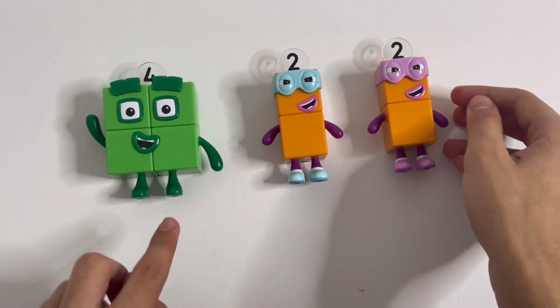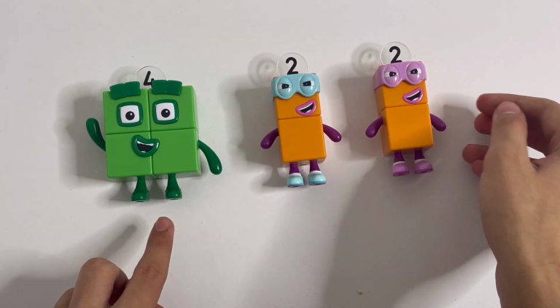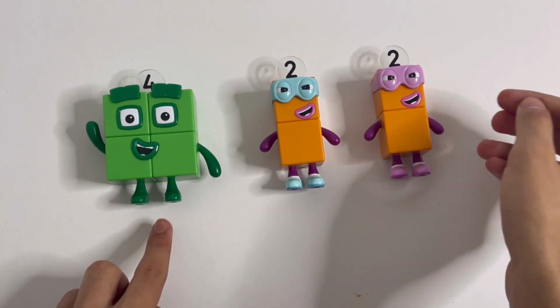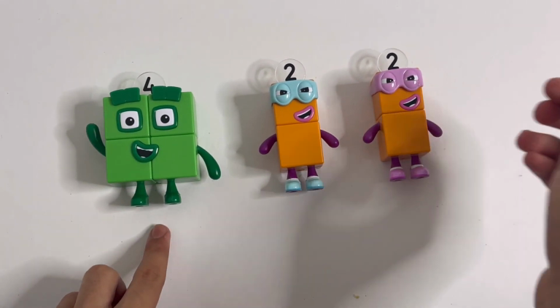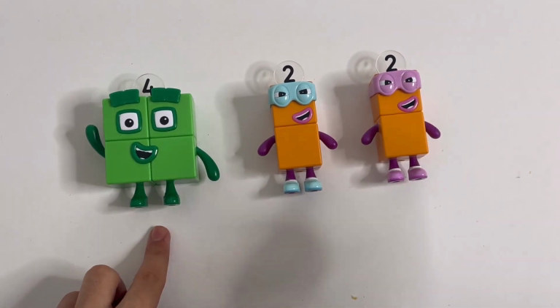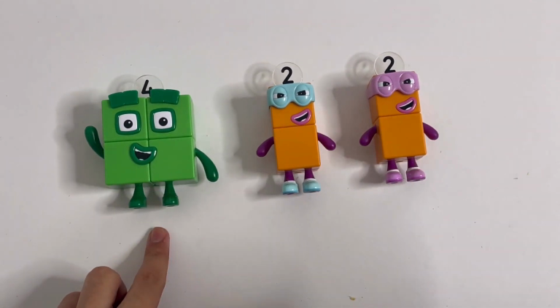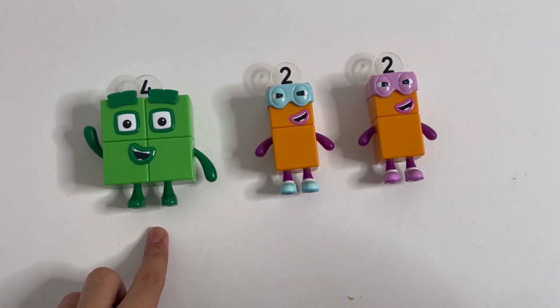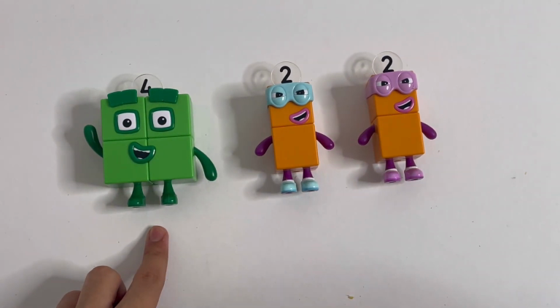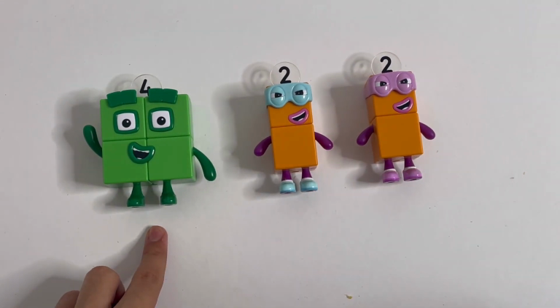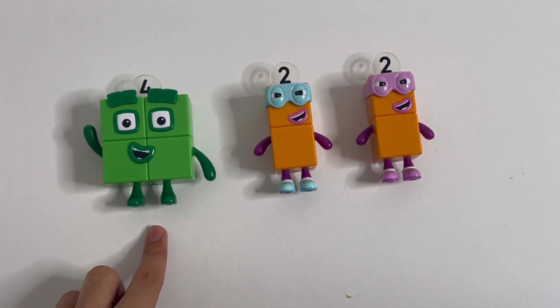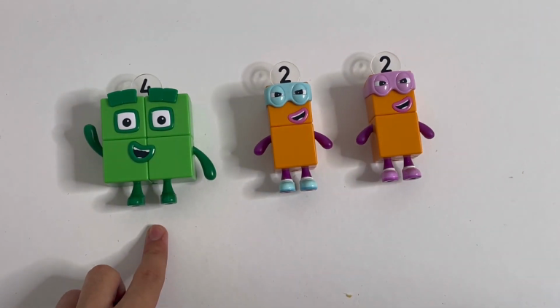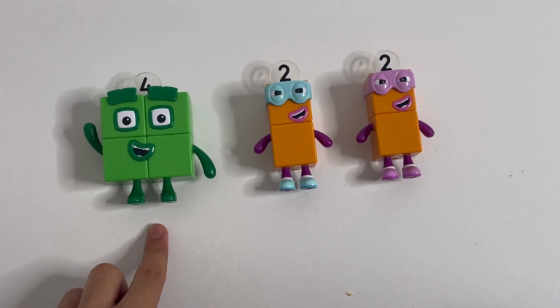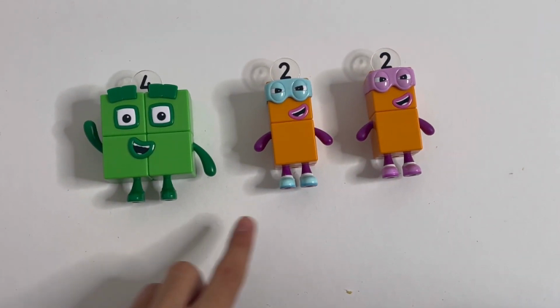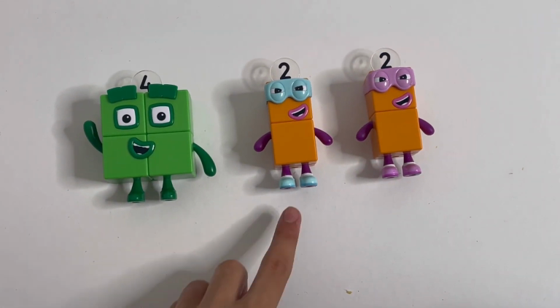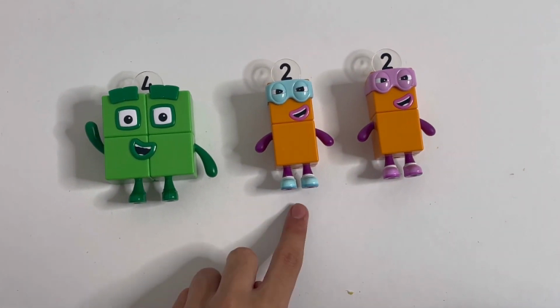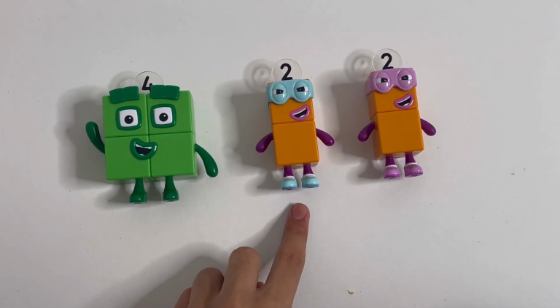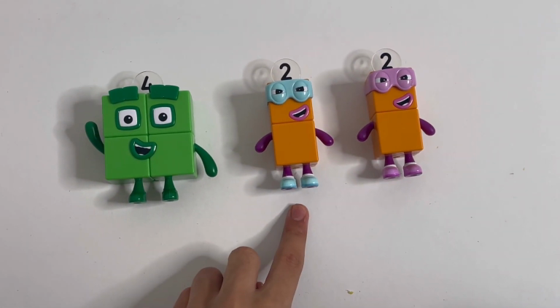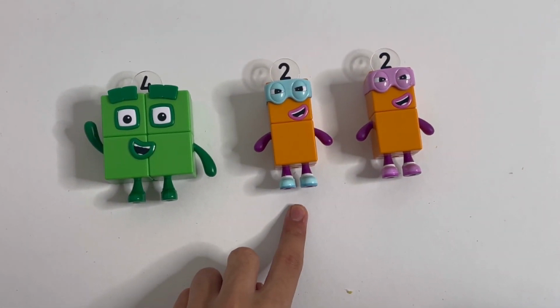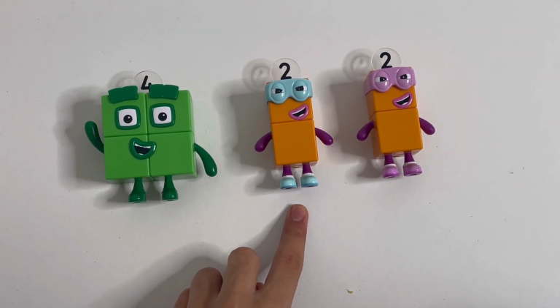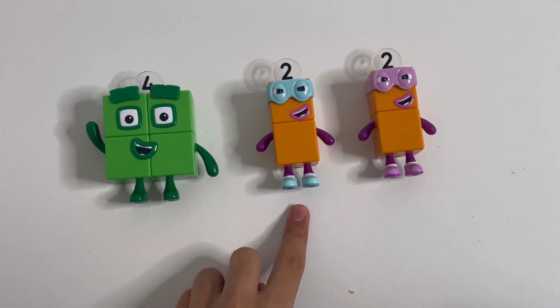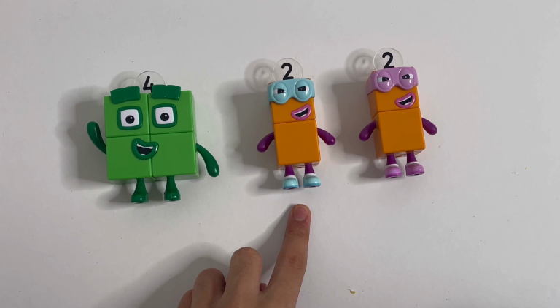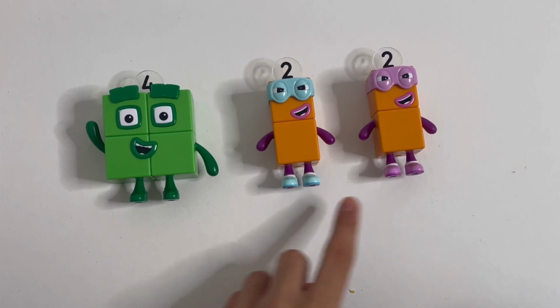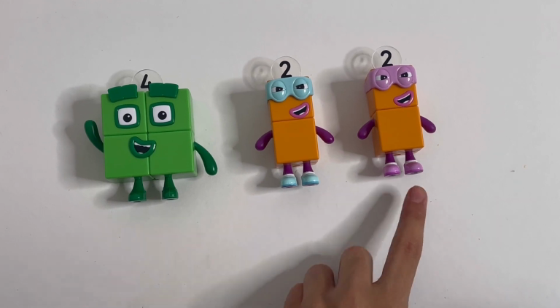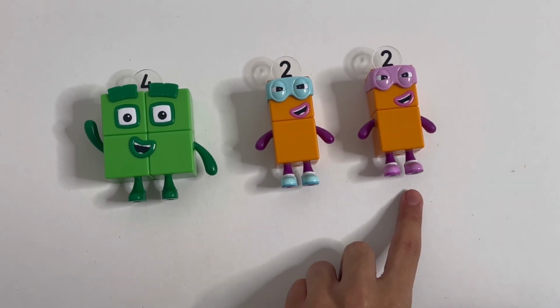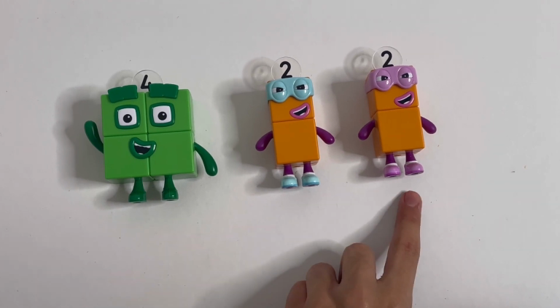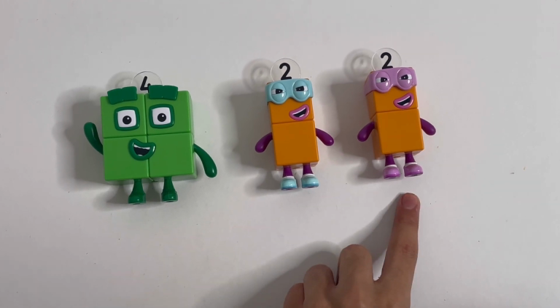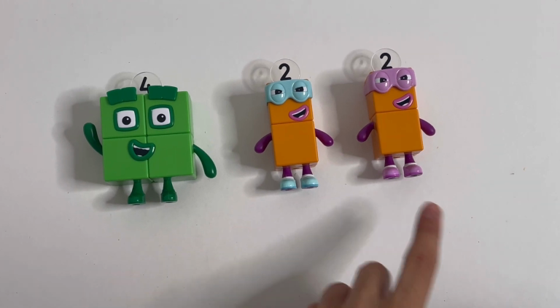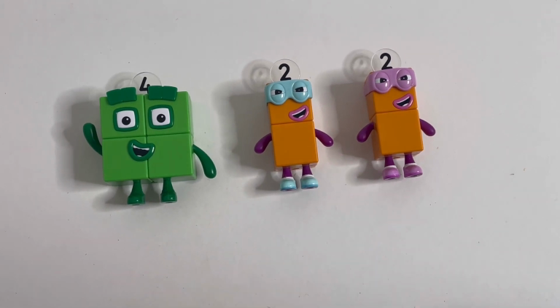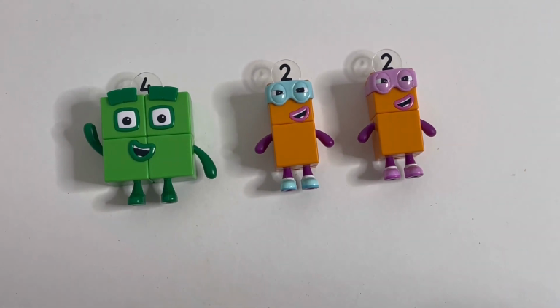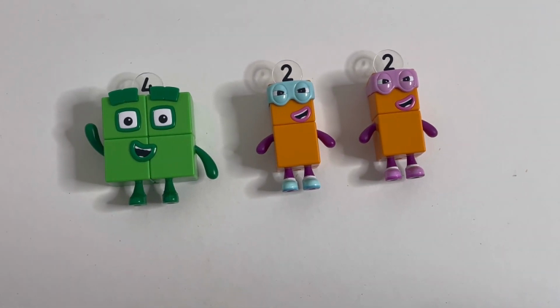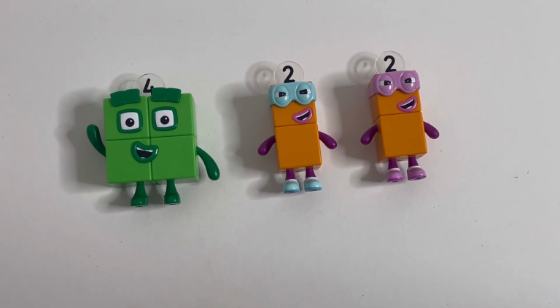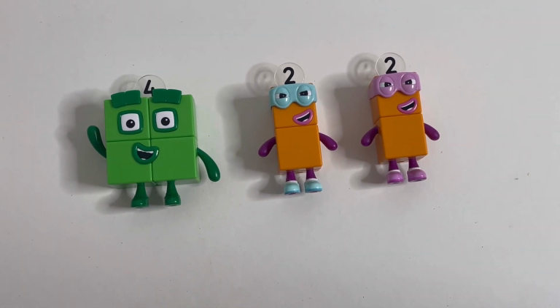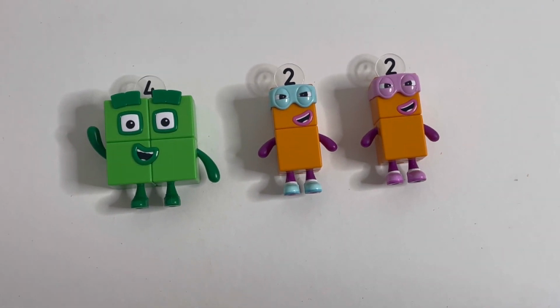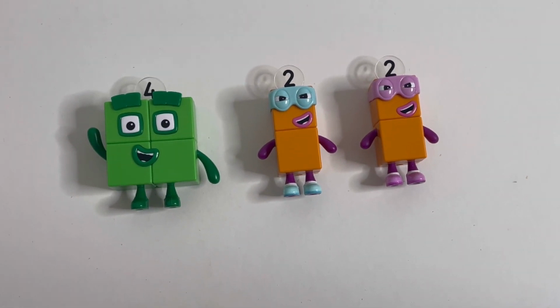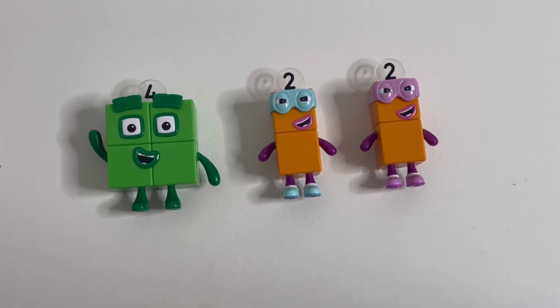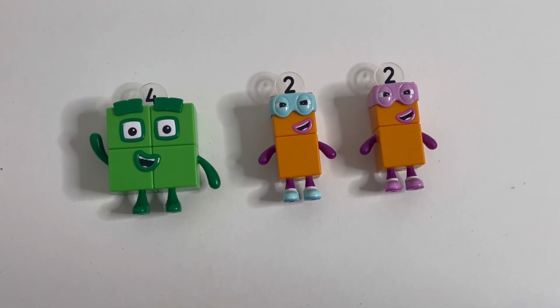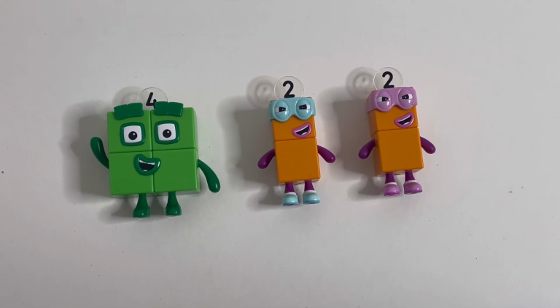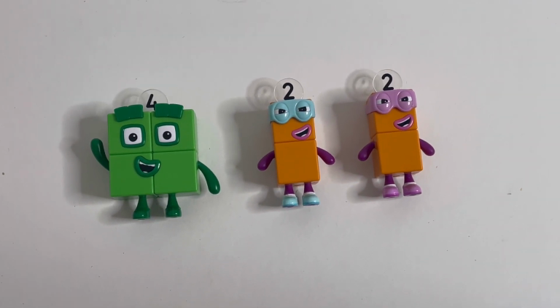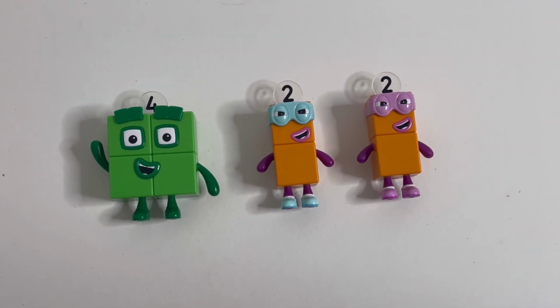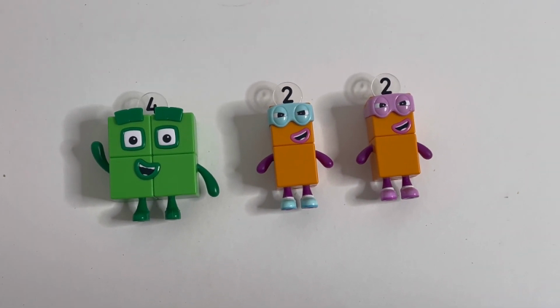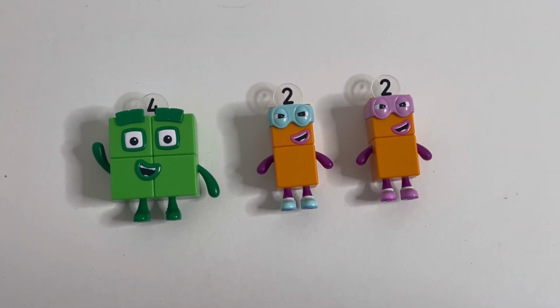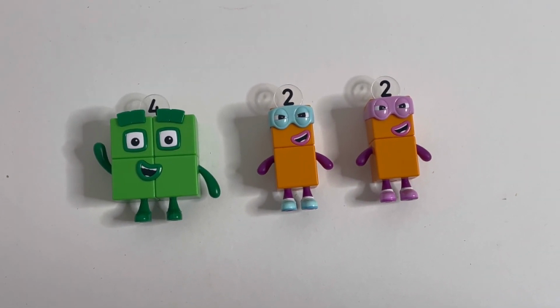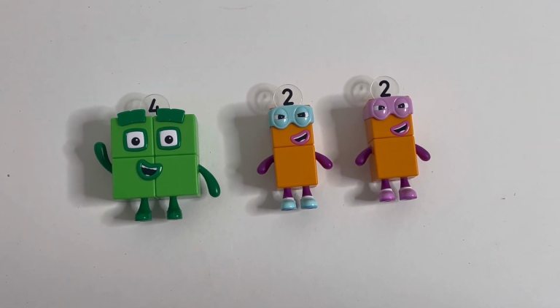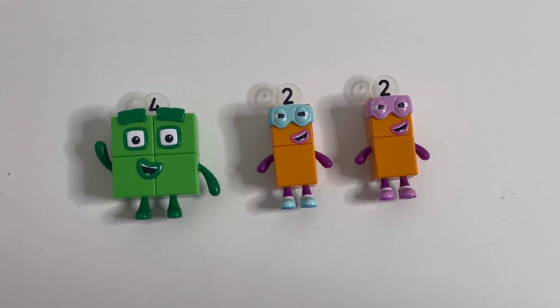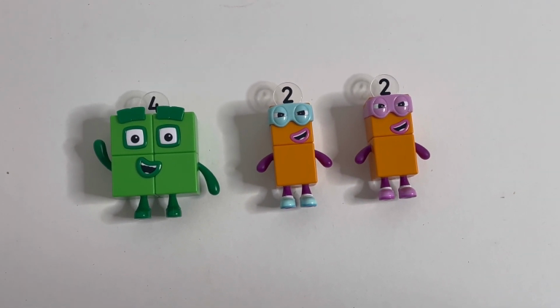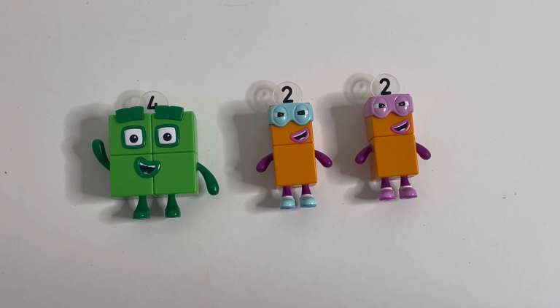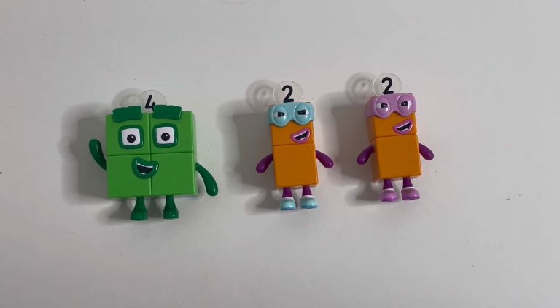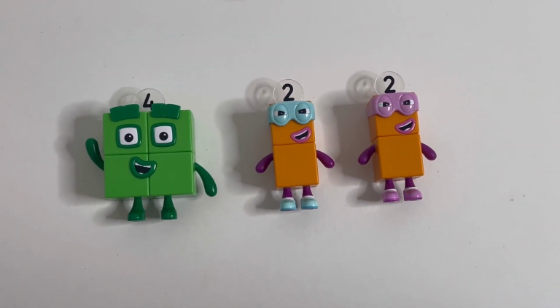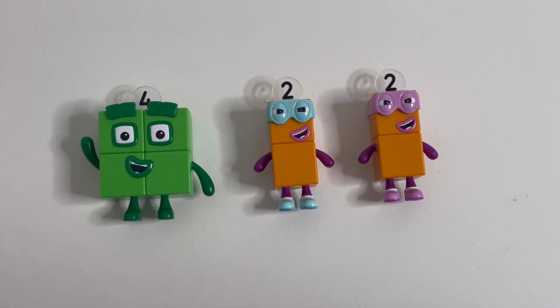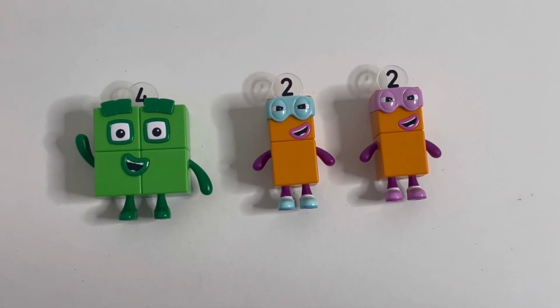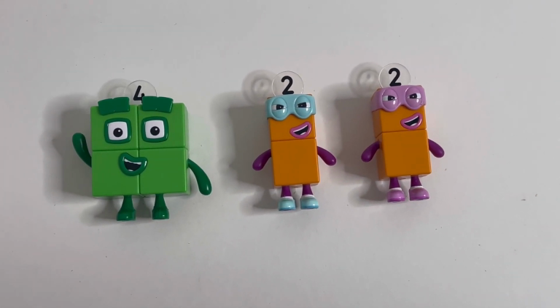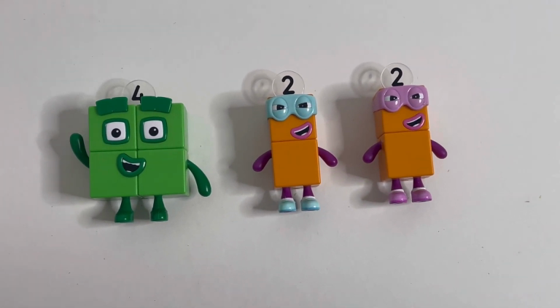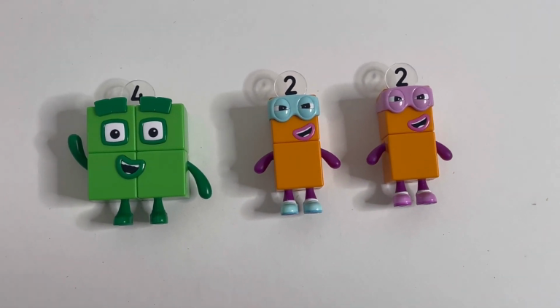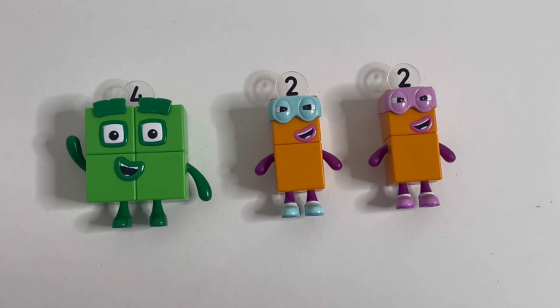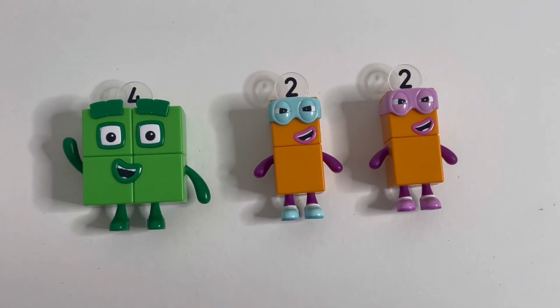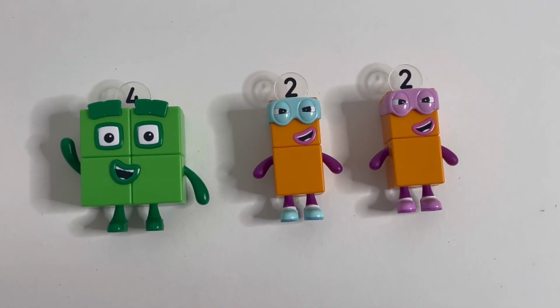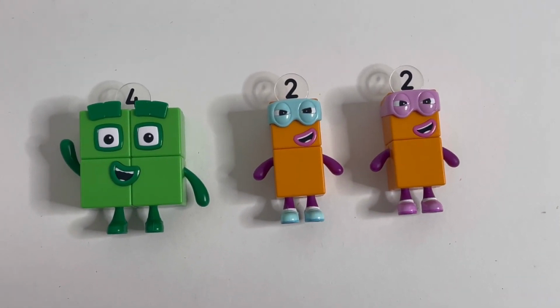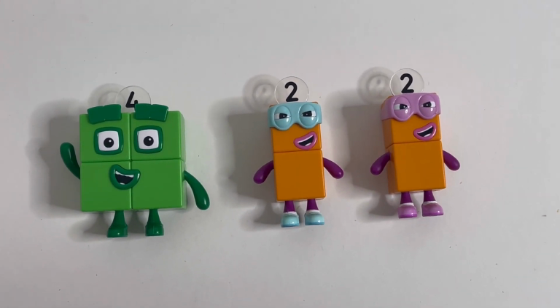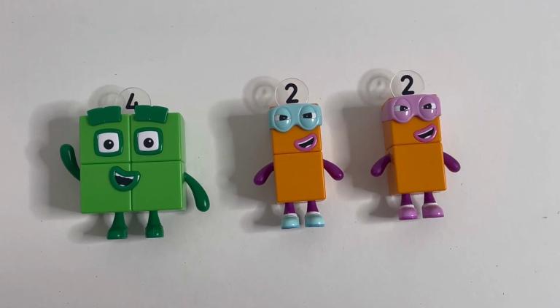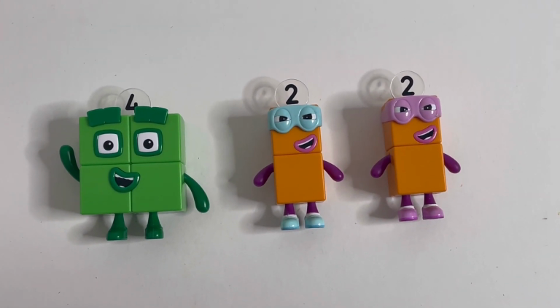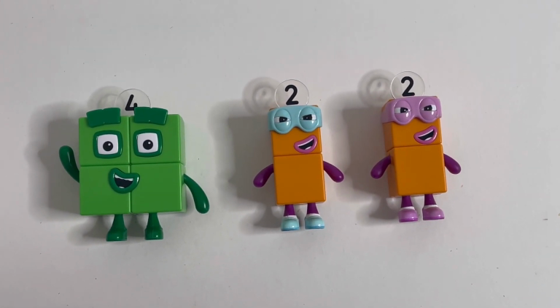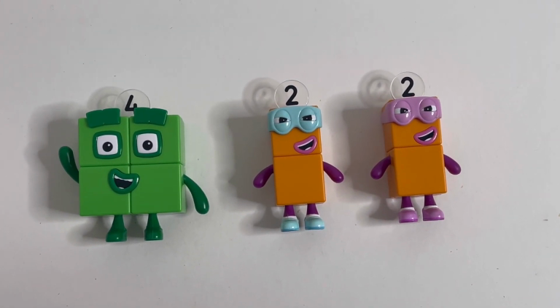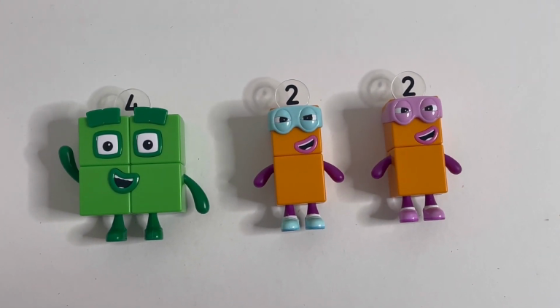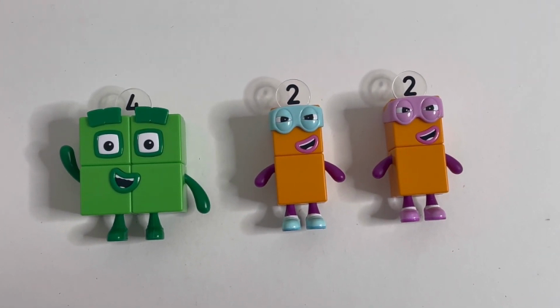Four equals two plus two. And there's the Number Block 4 and the Terrible 2s.